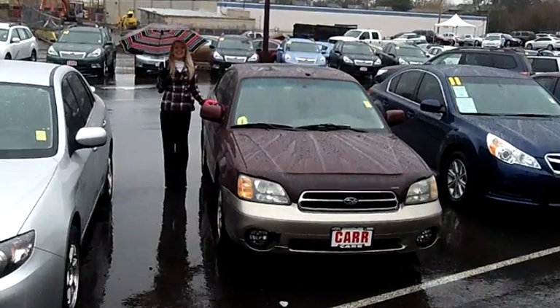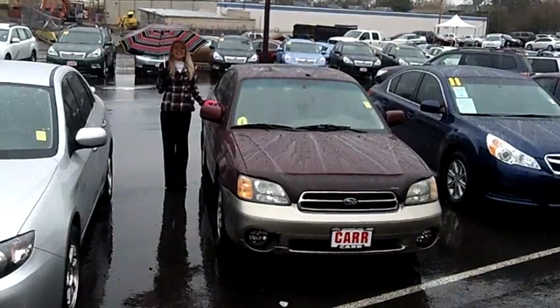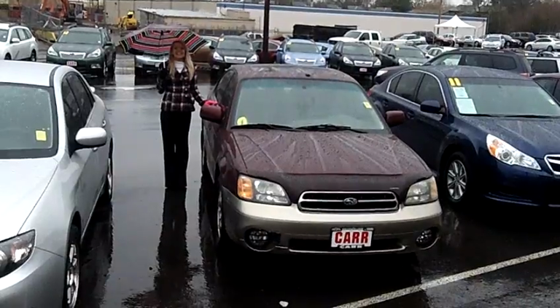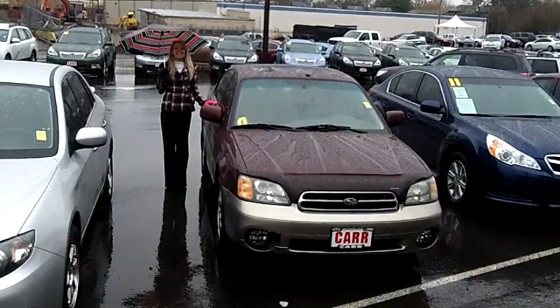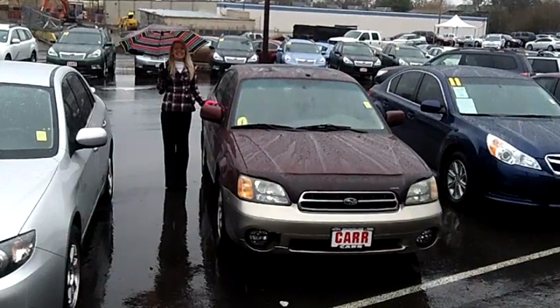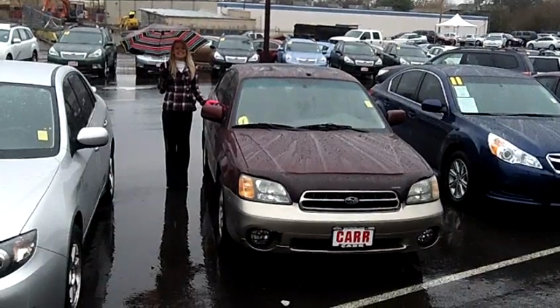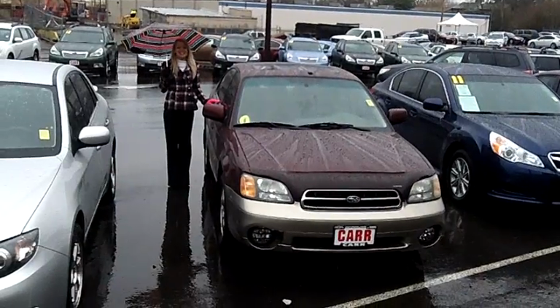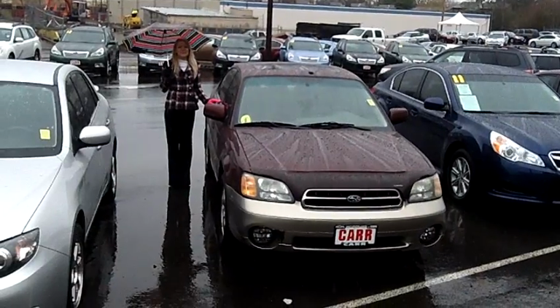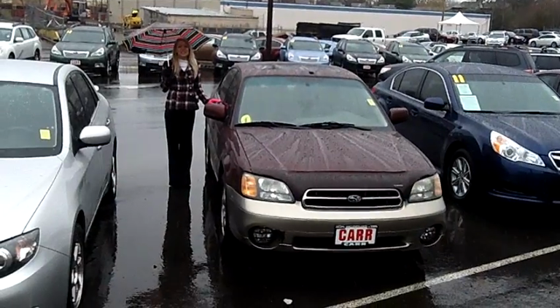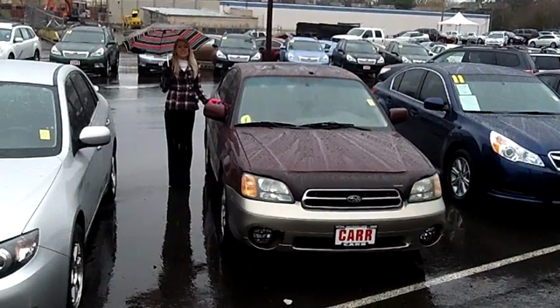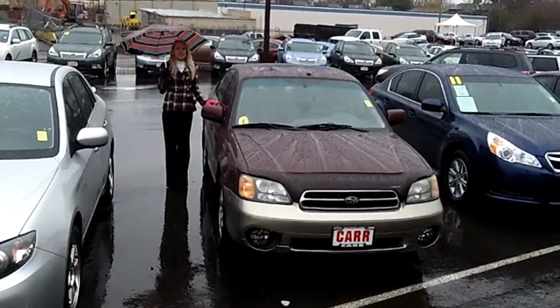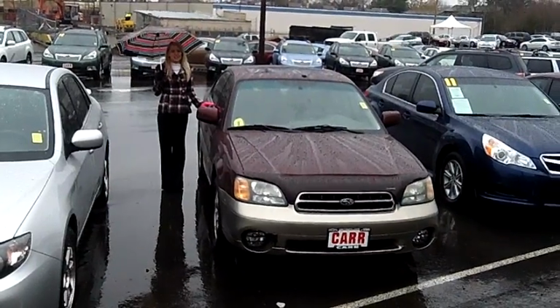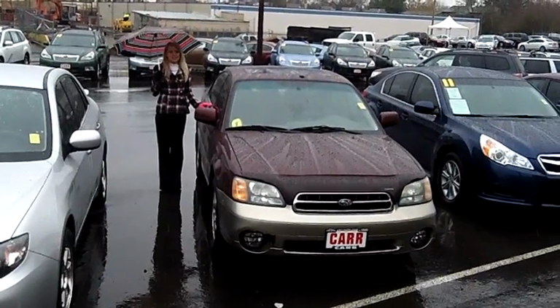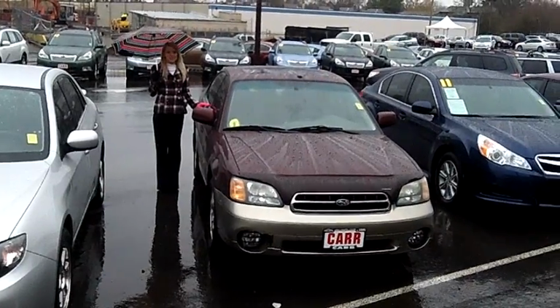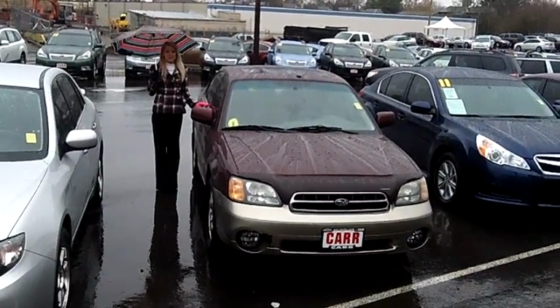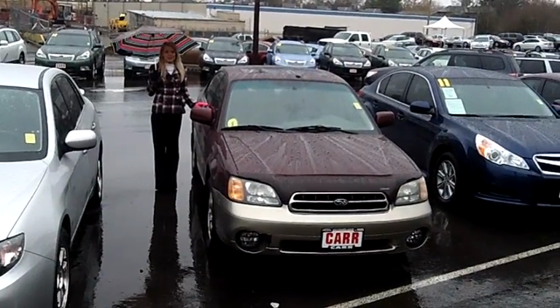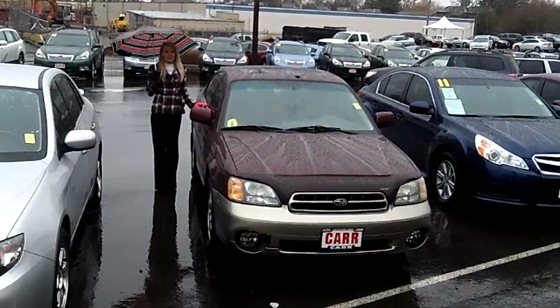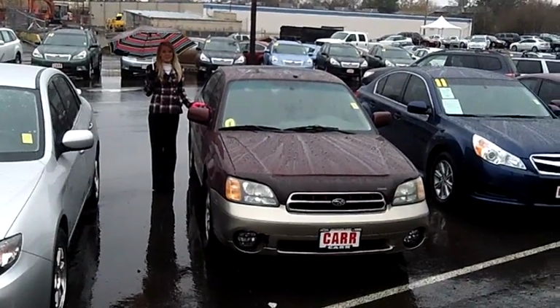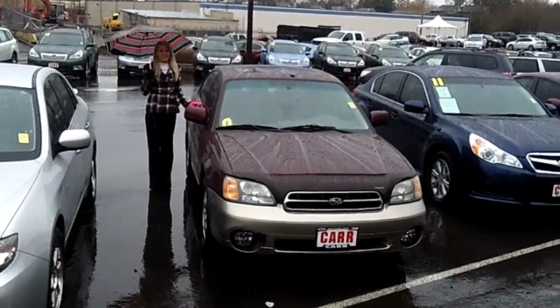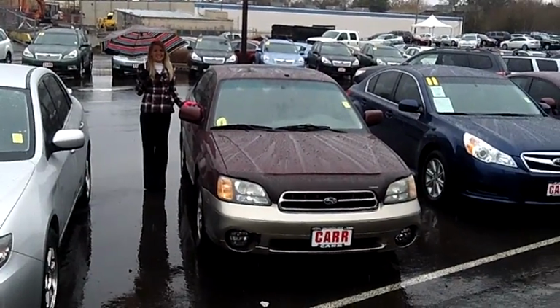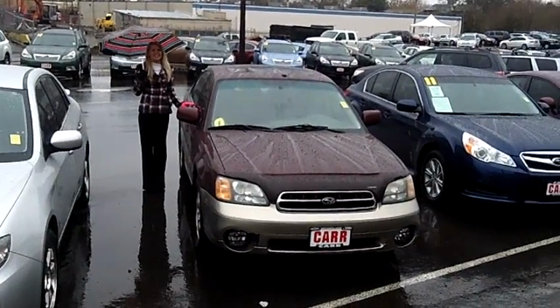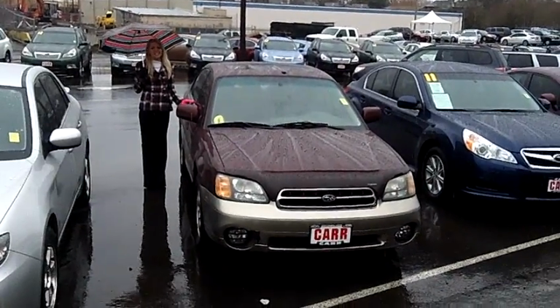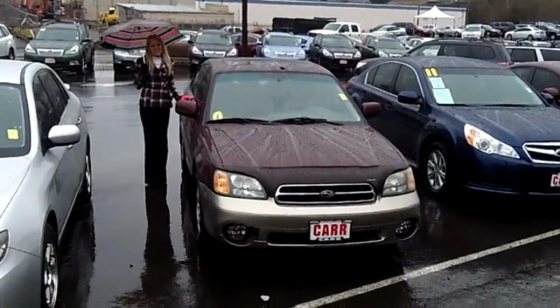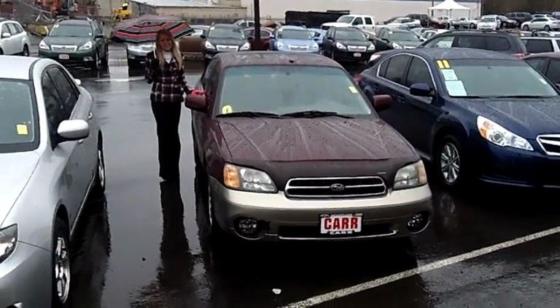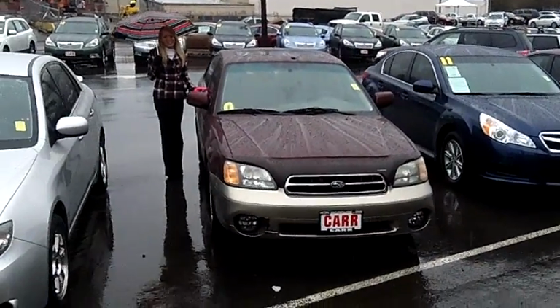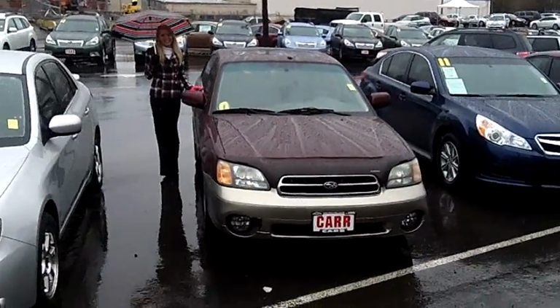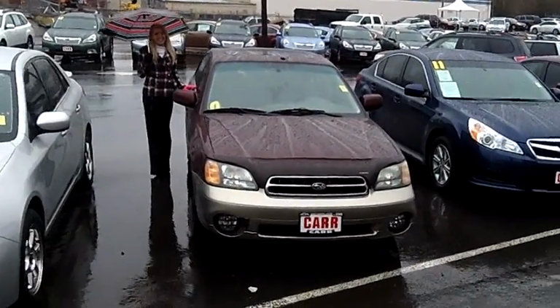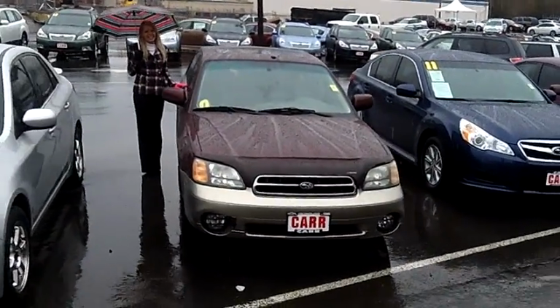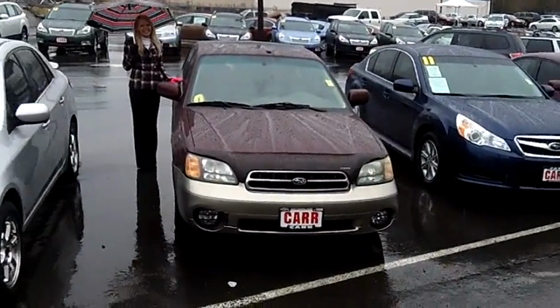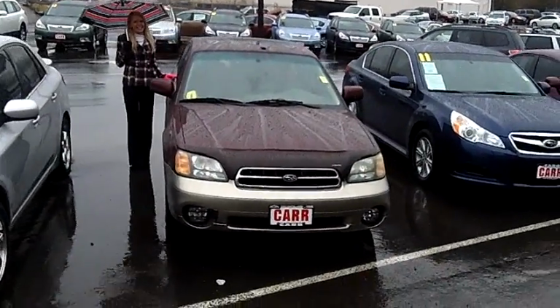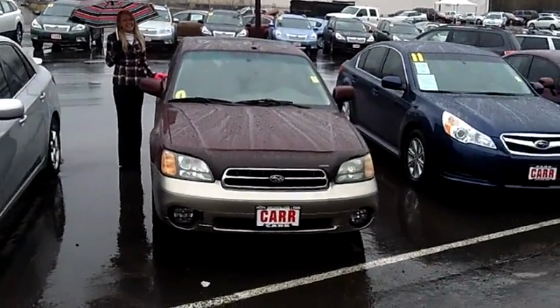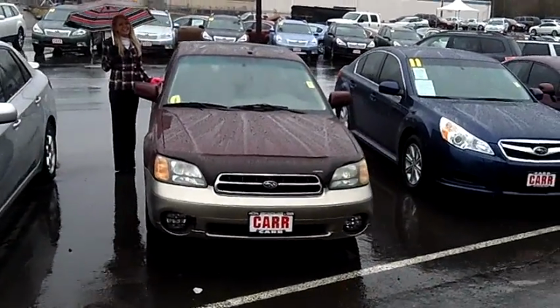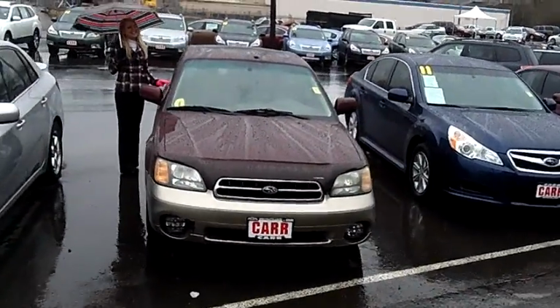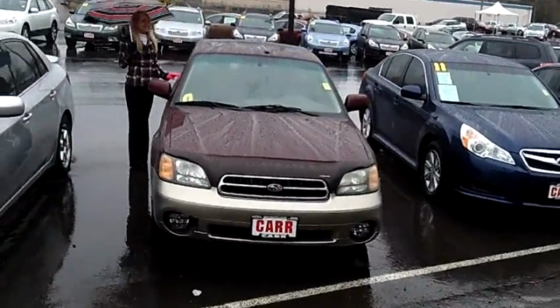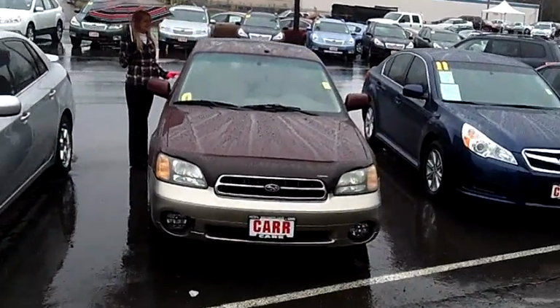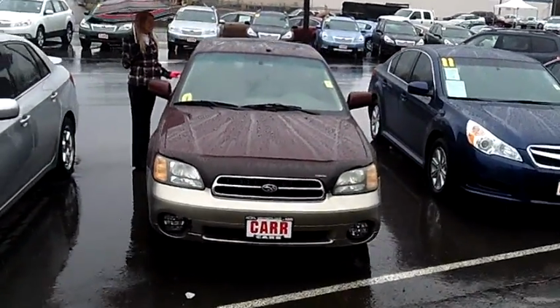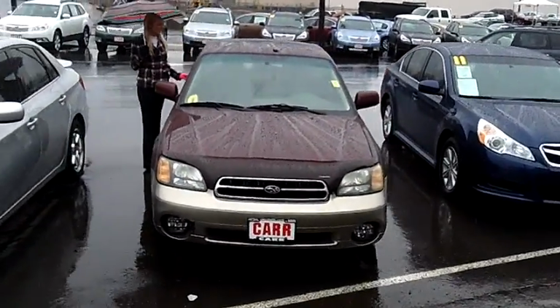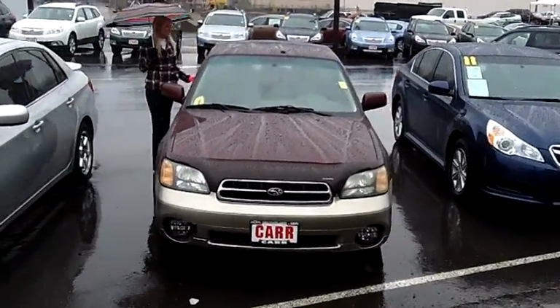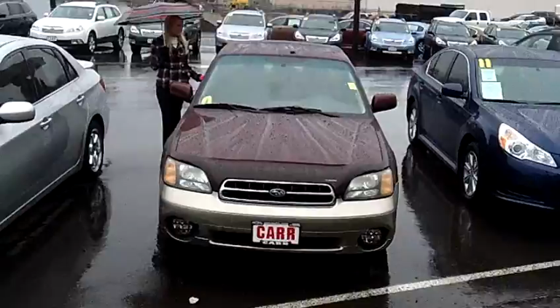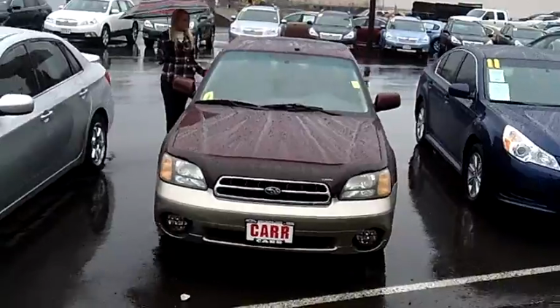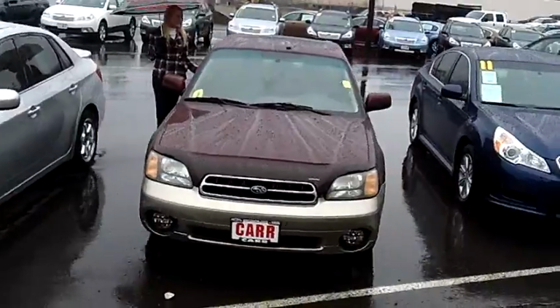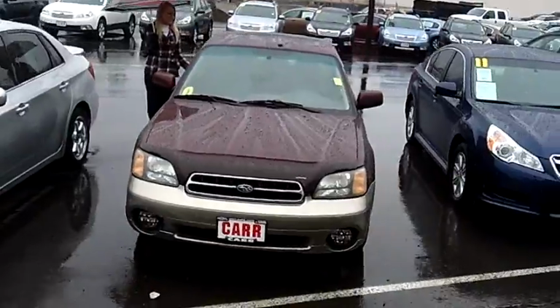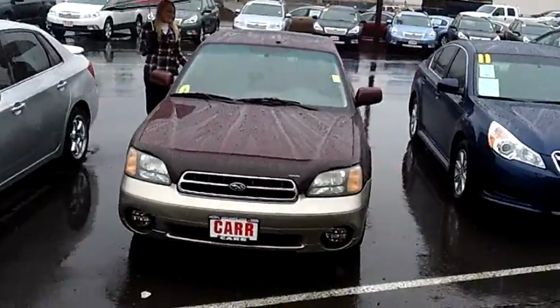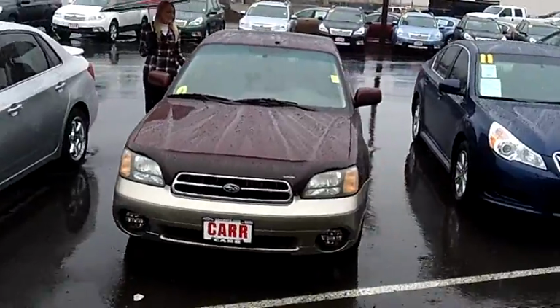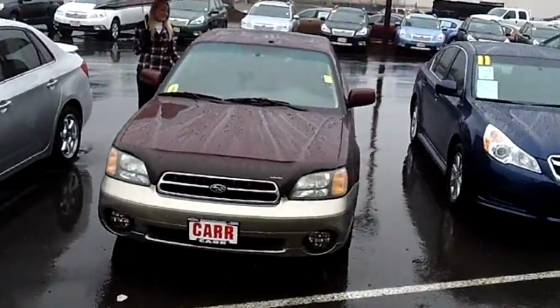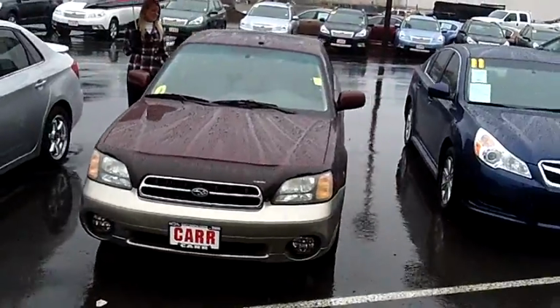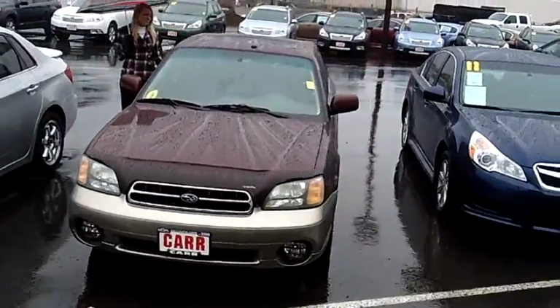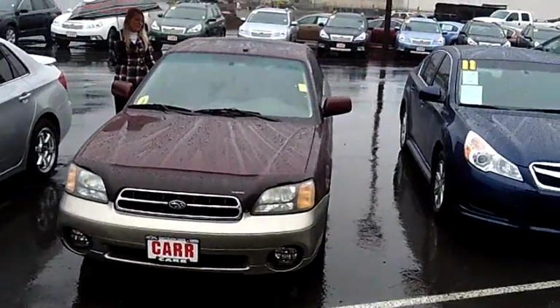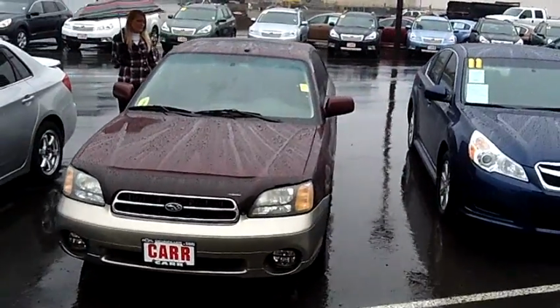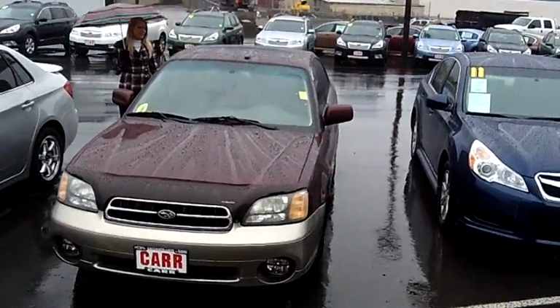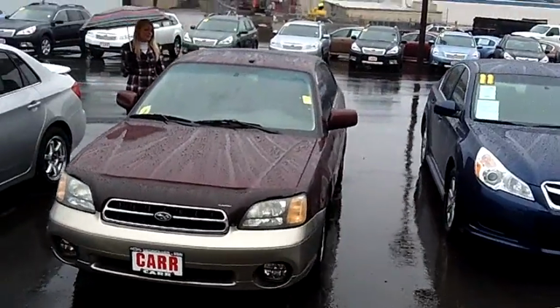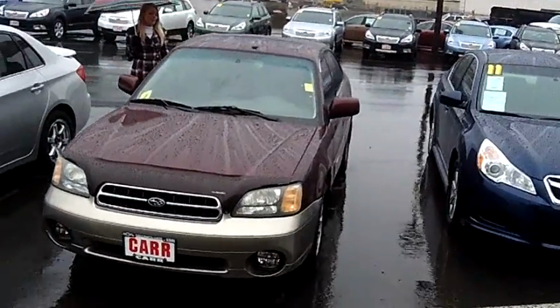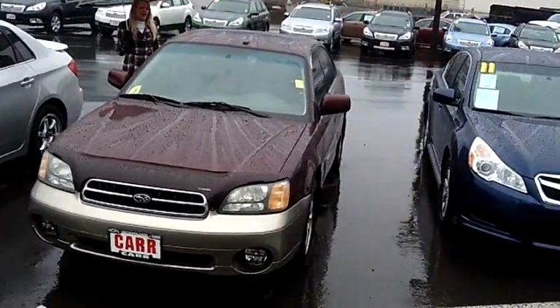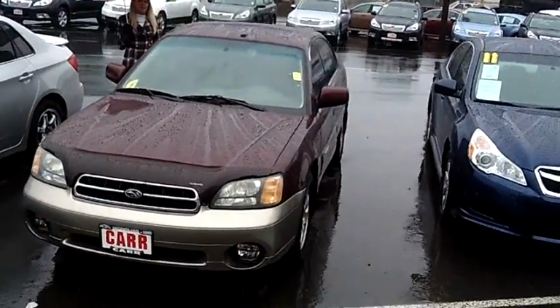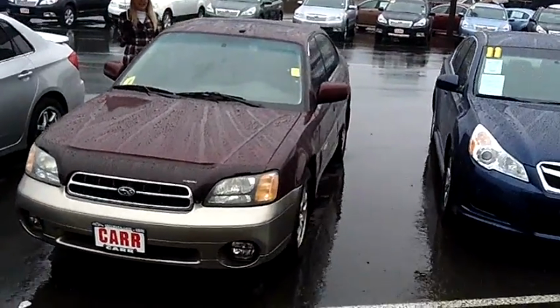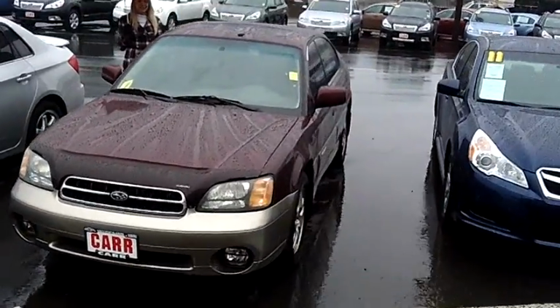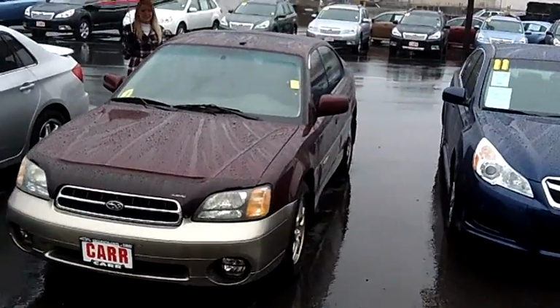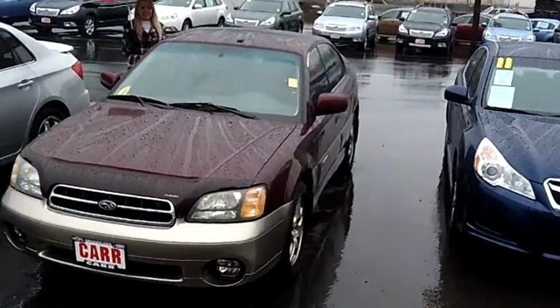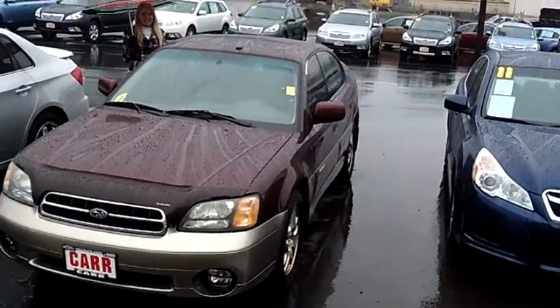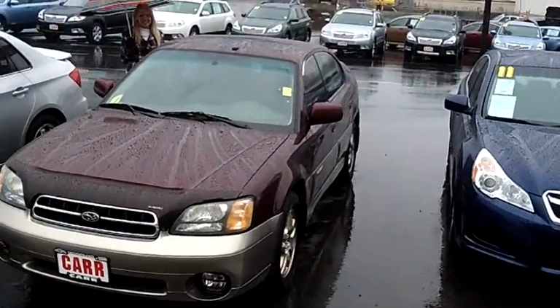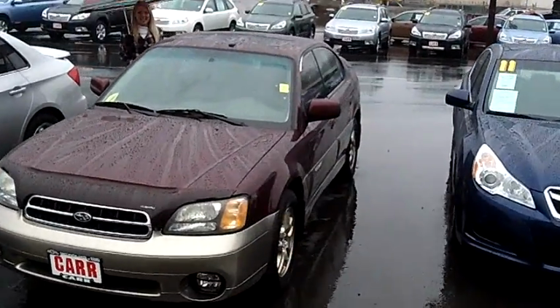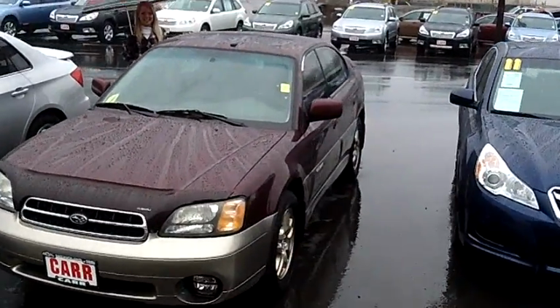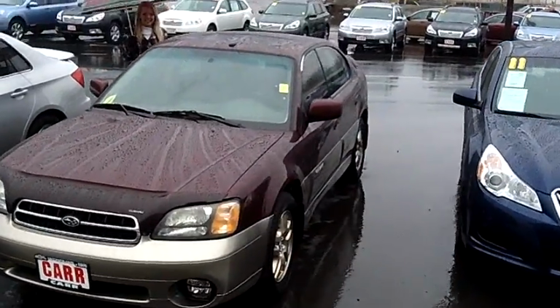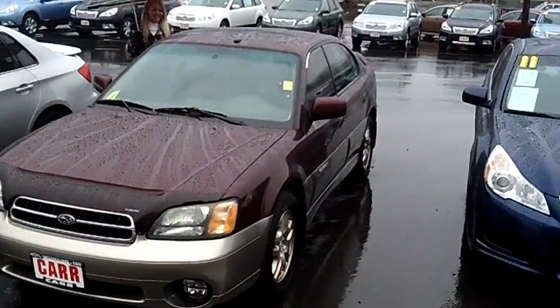Hi, this is Lacey. I'm here at Car Subaru in Beaverton. Thanks for clicking on that link. This is your virtual tour of the 2001 Subaru Outback Limited Sedan.